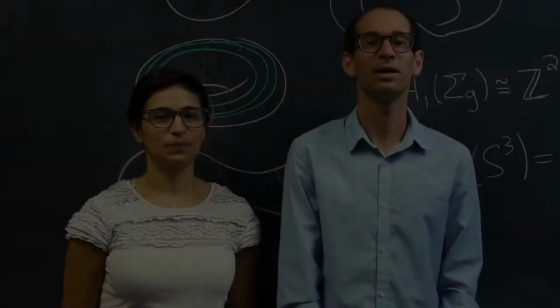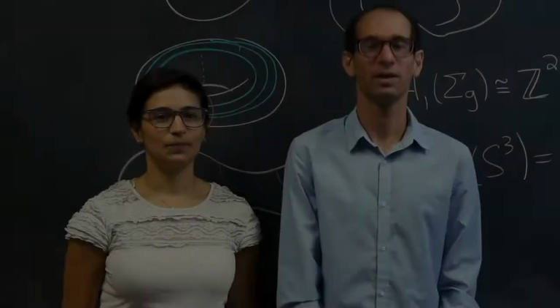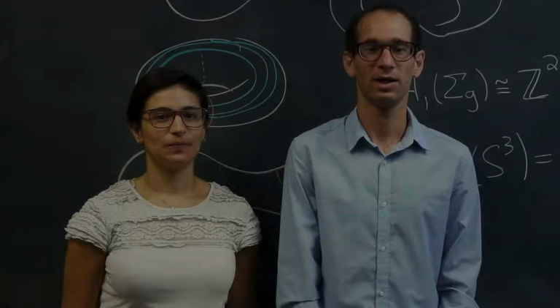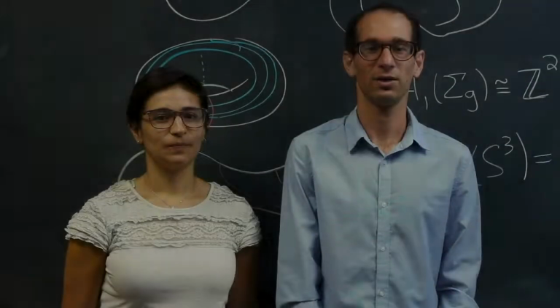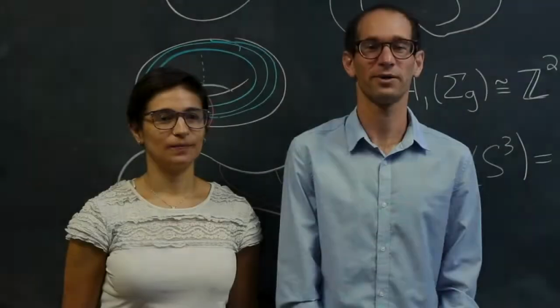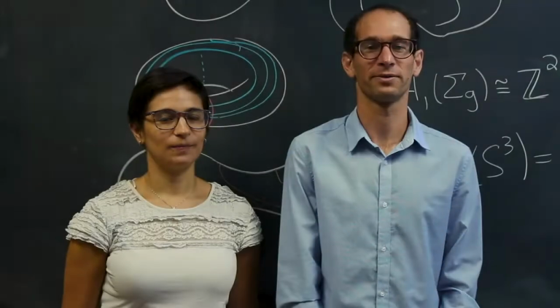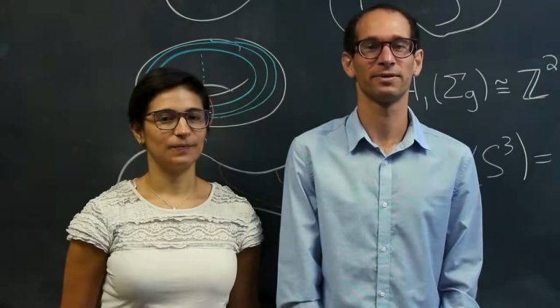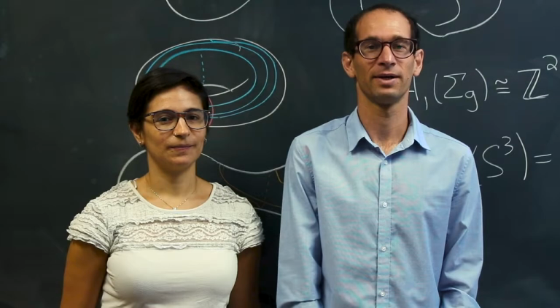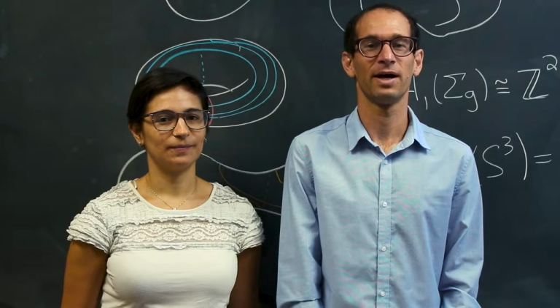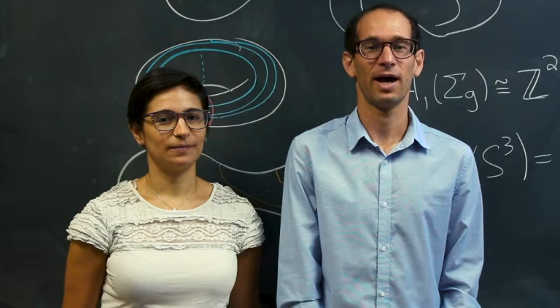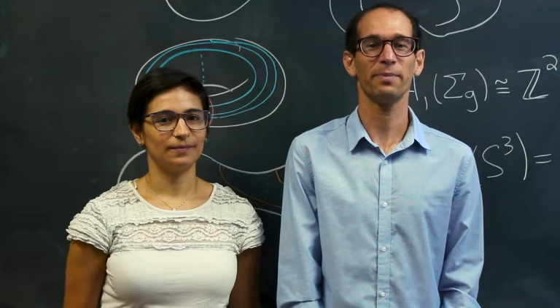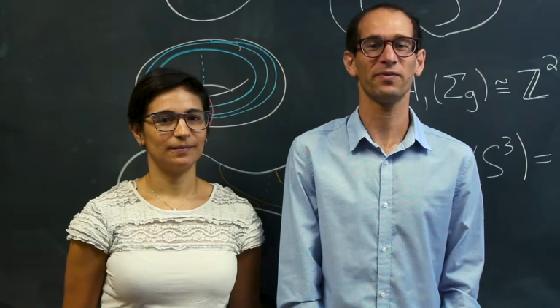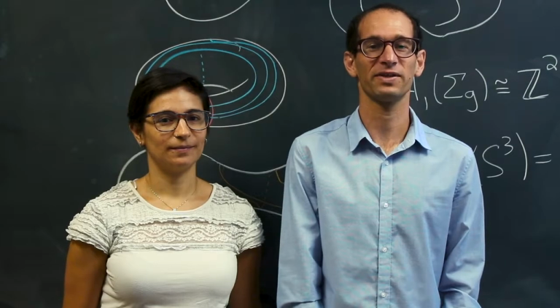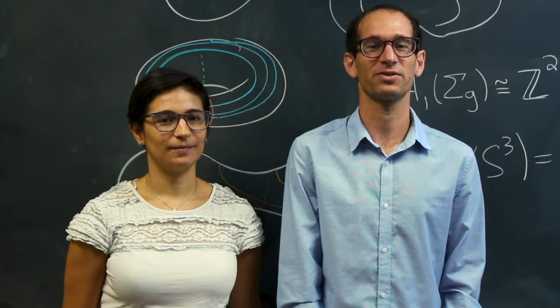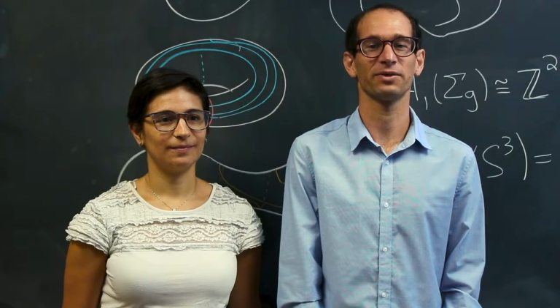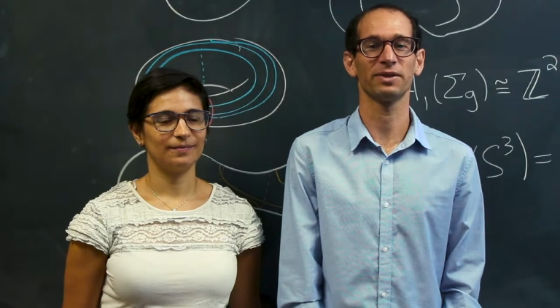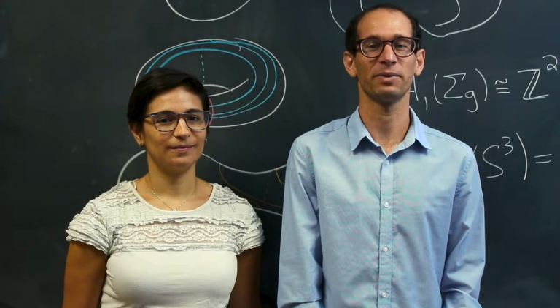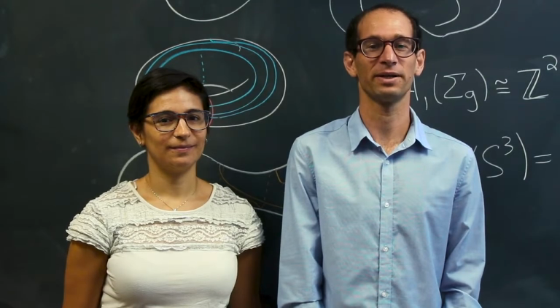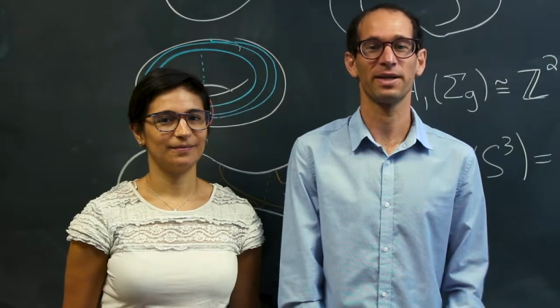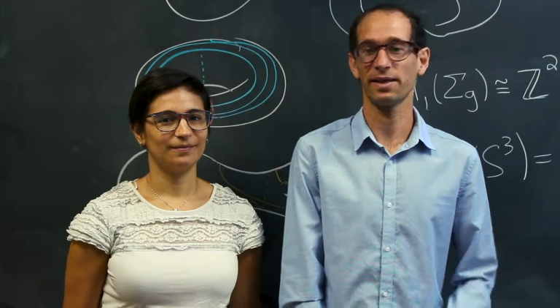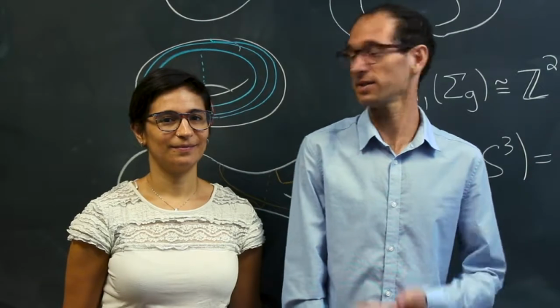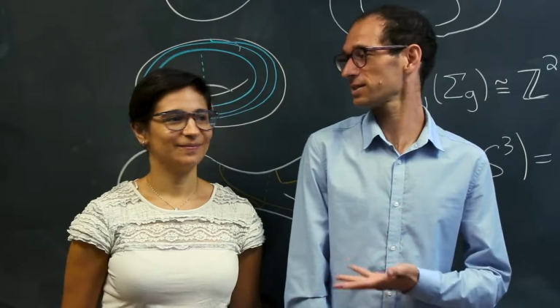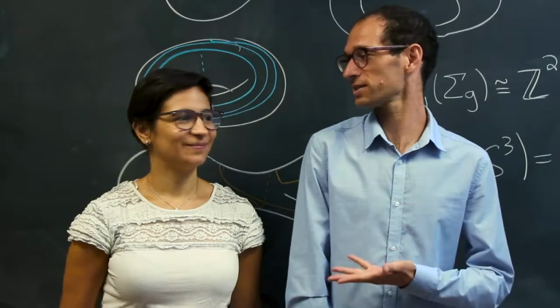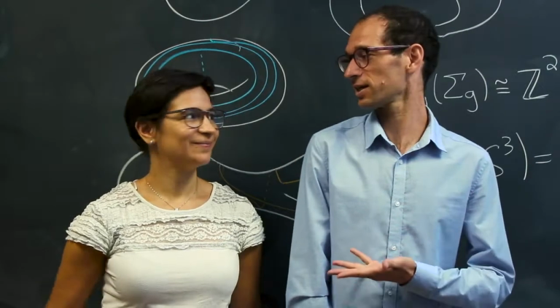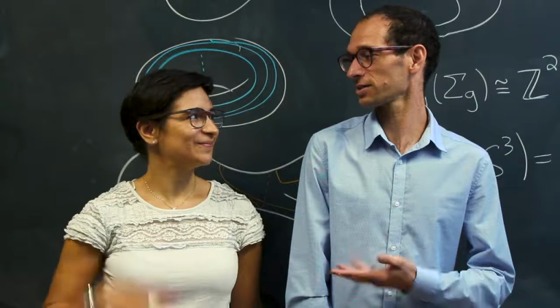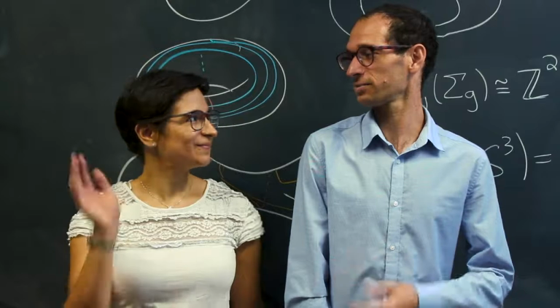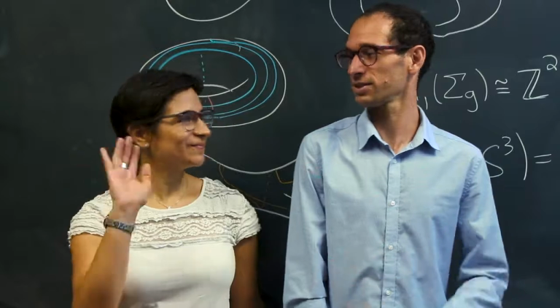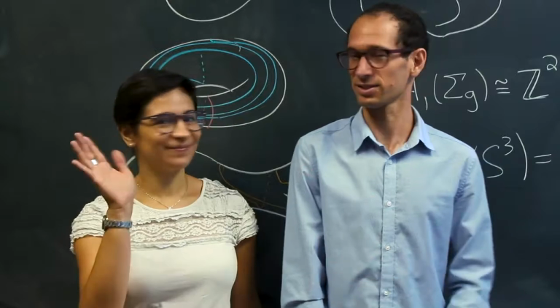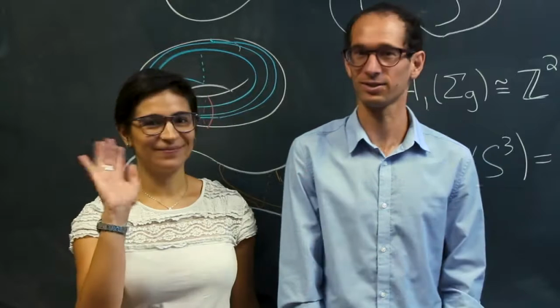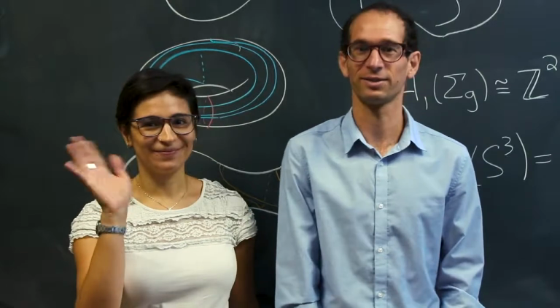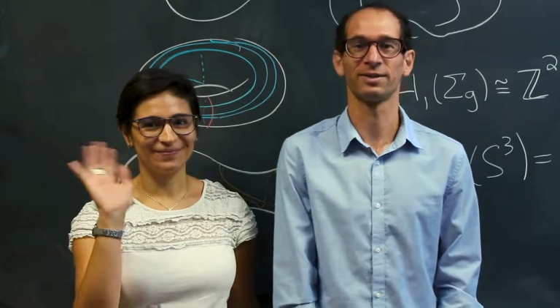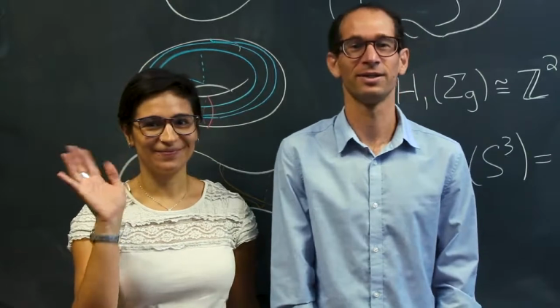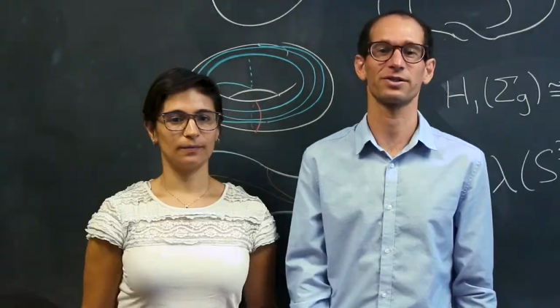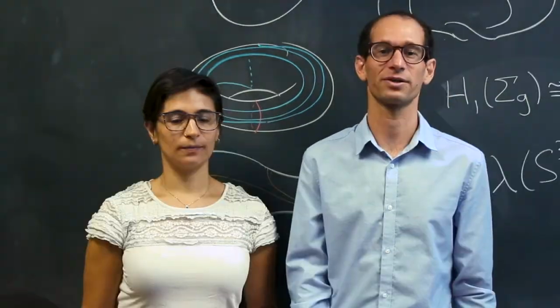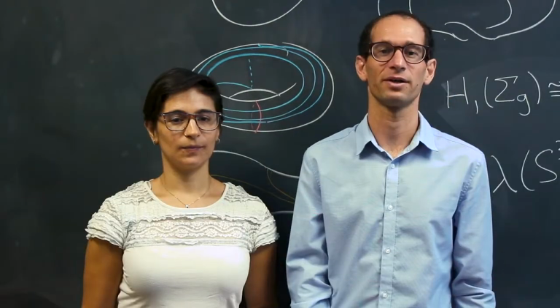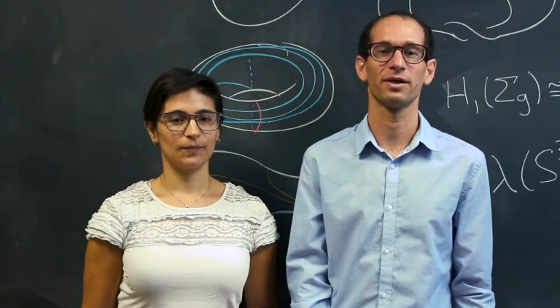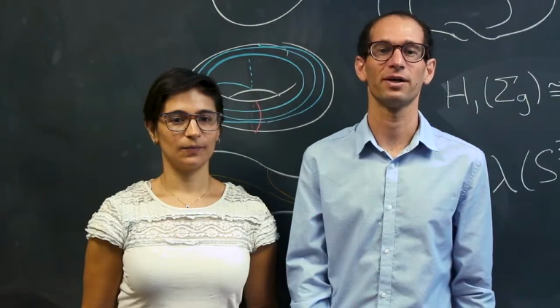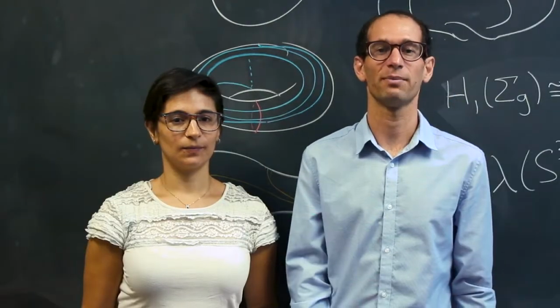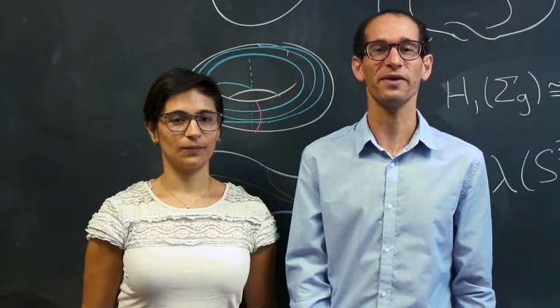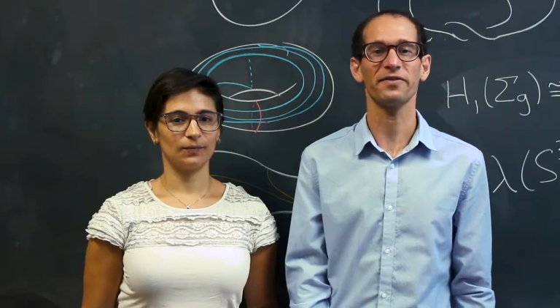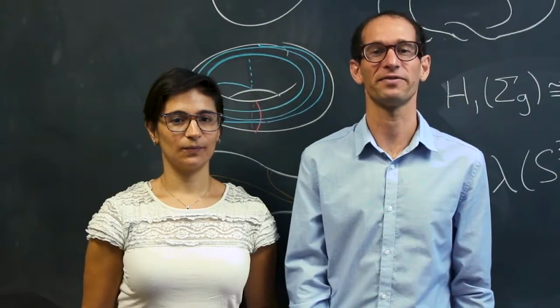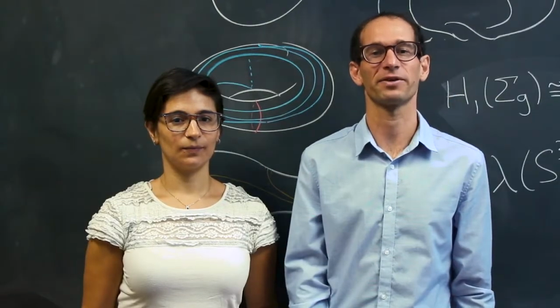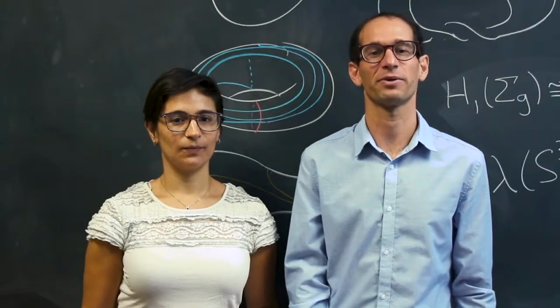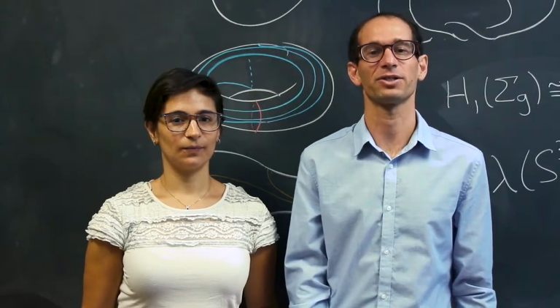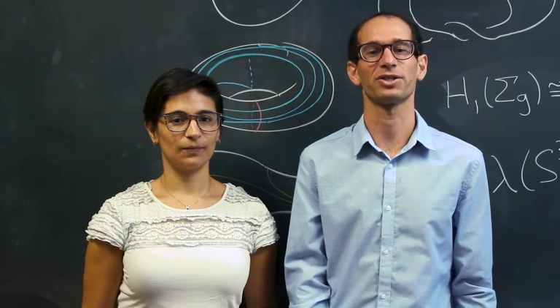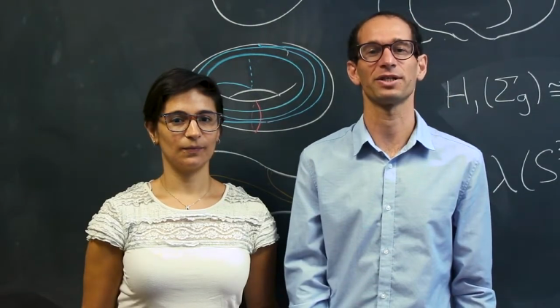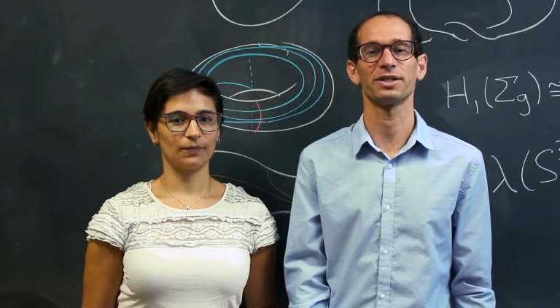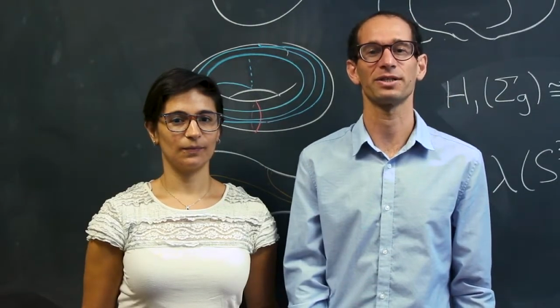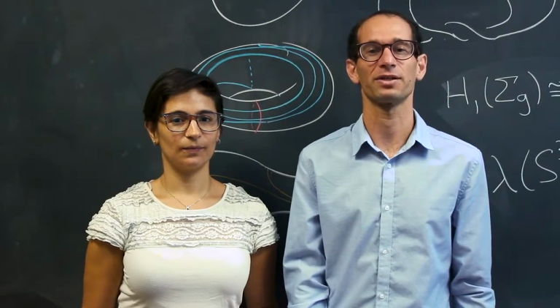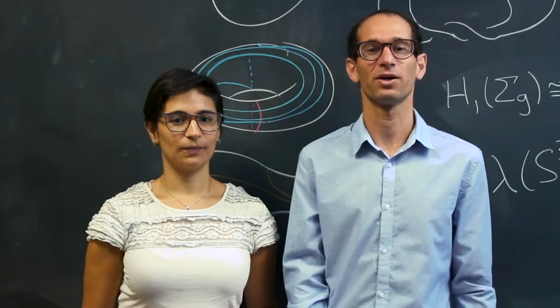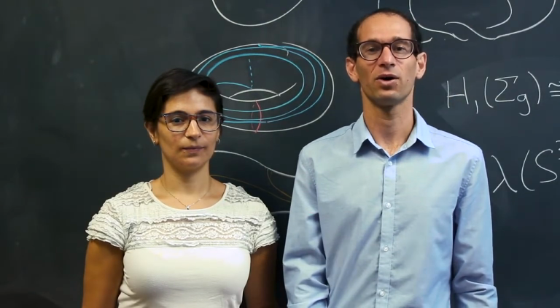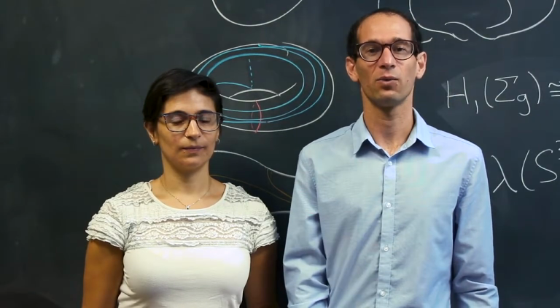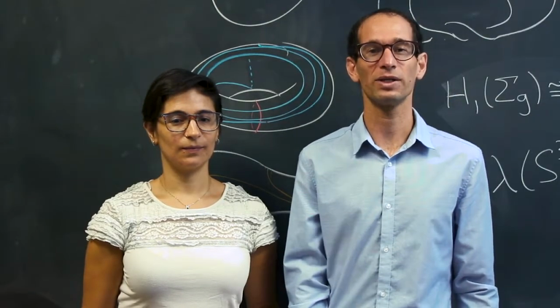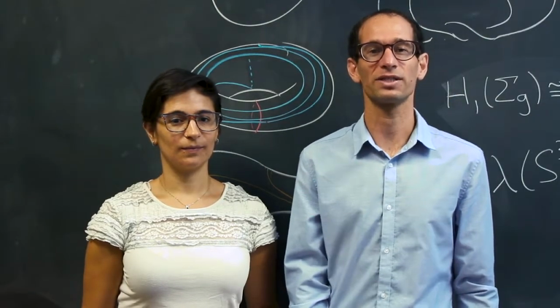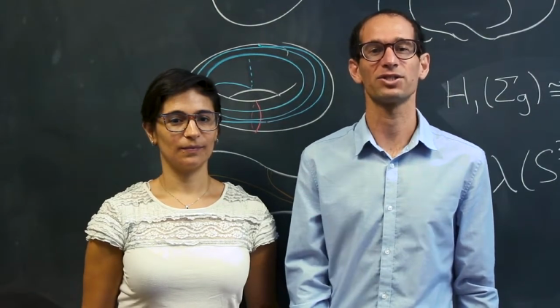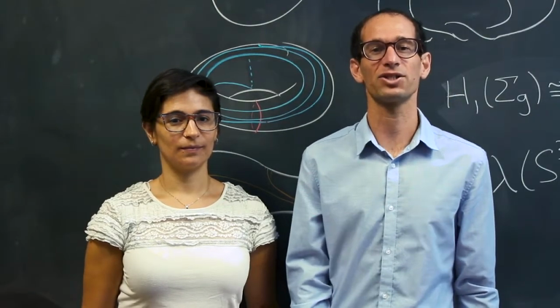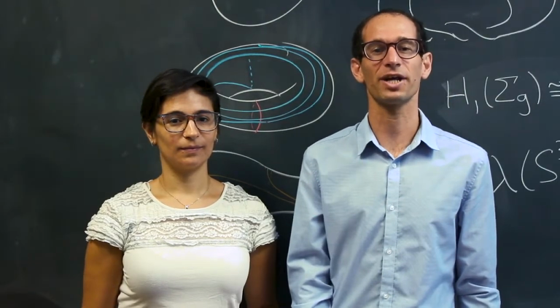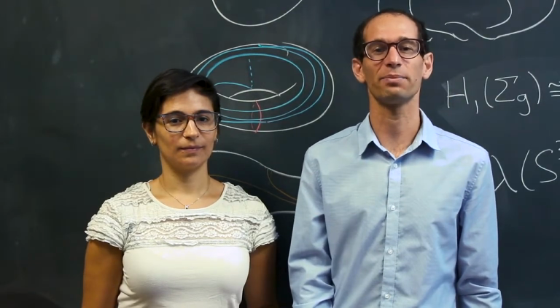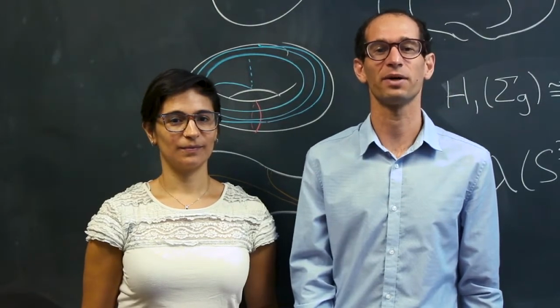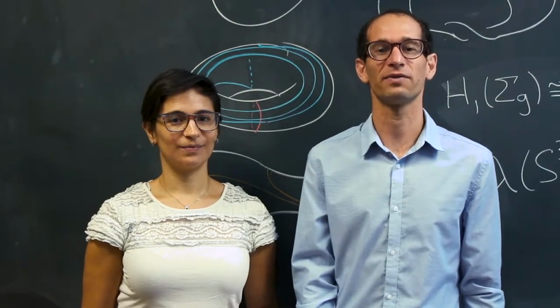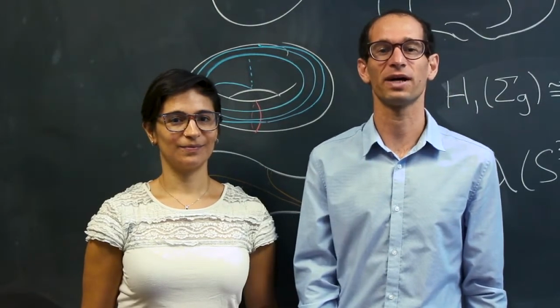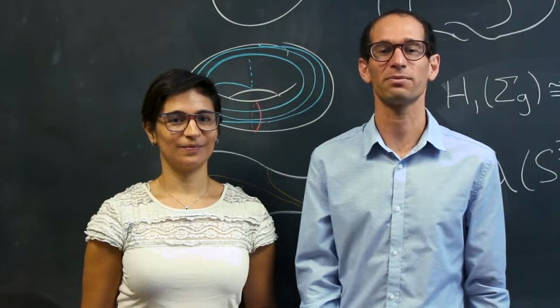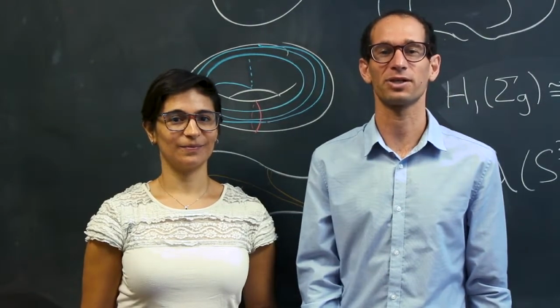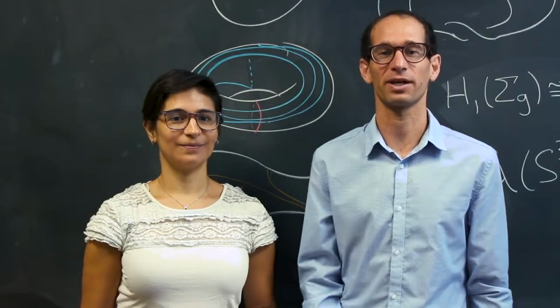Hello, I'm Professor Lidman and this is Dr. Pinzon. My favorite question is: what is the shape of an object?